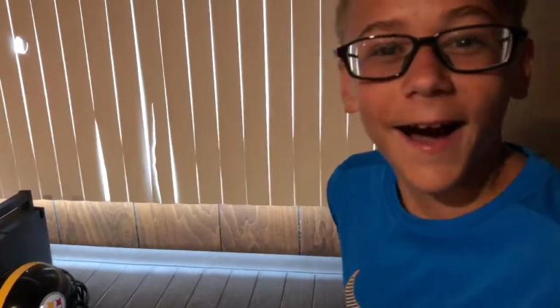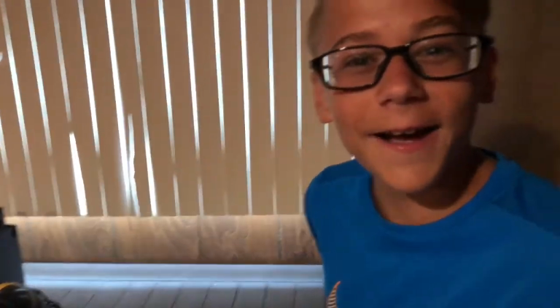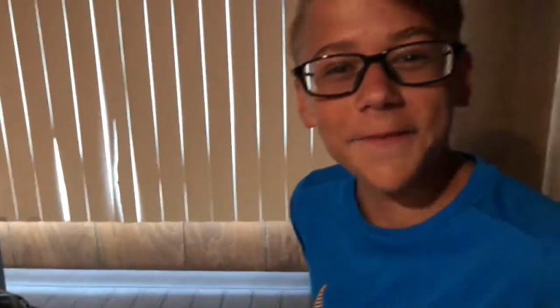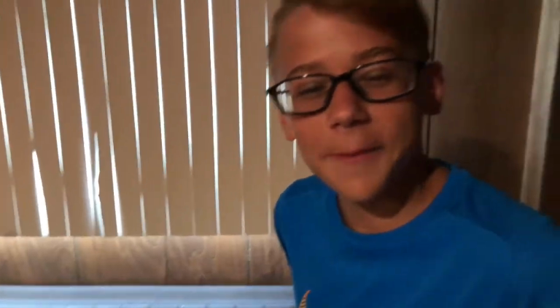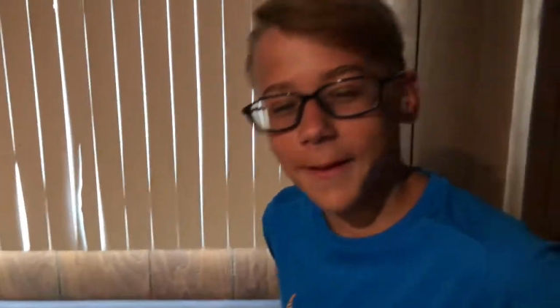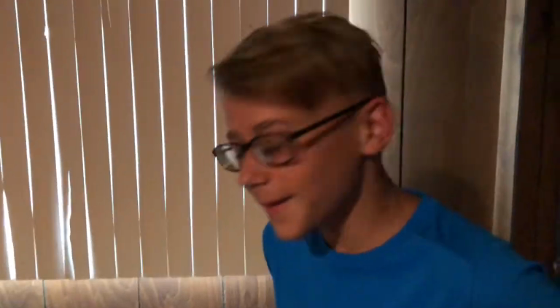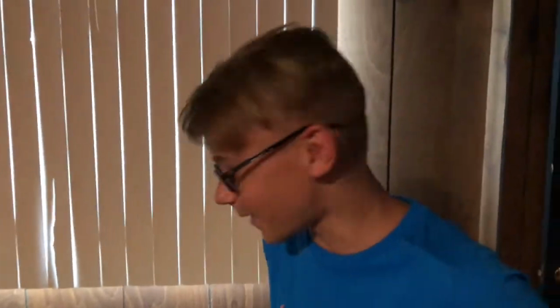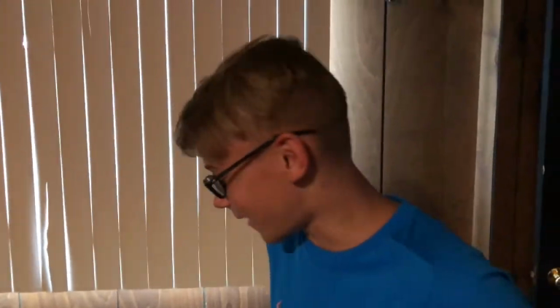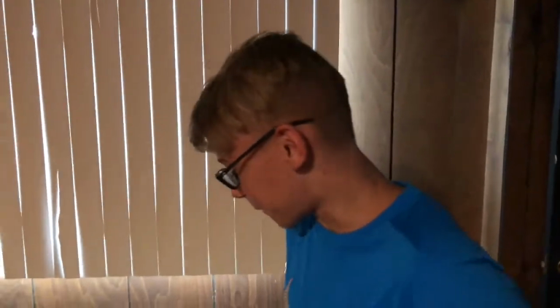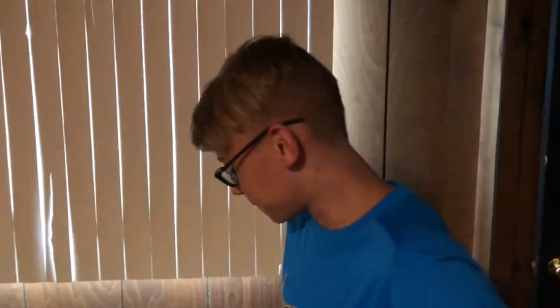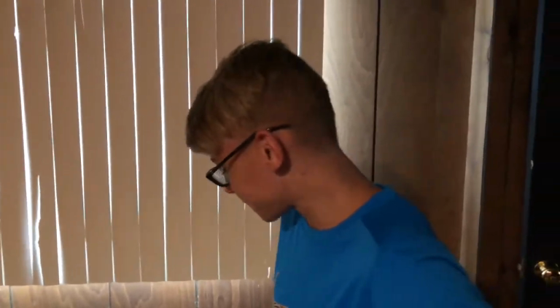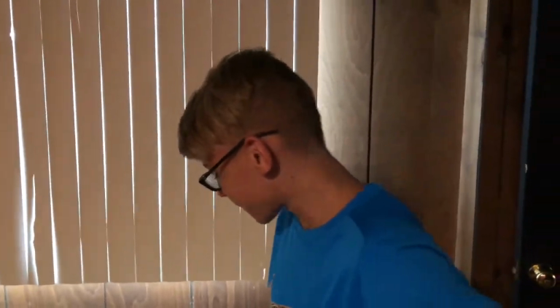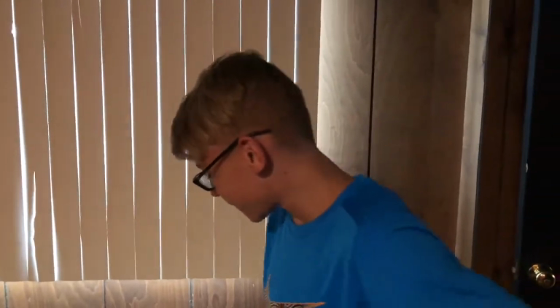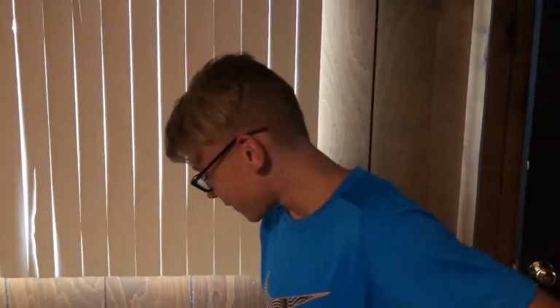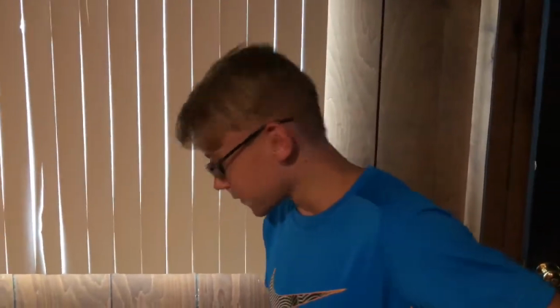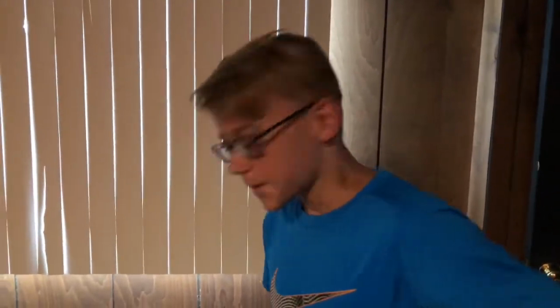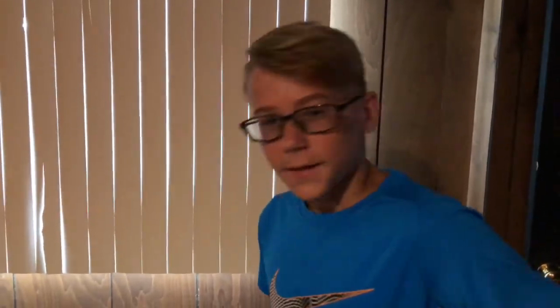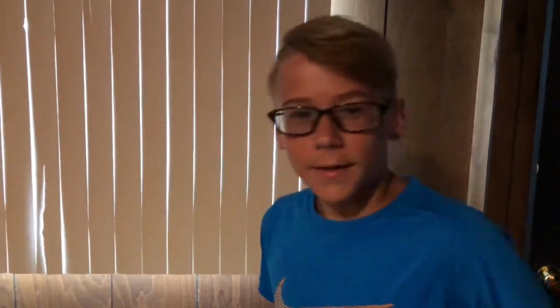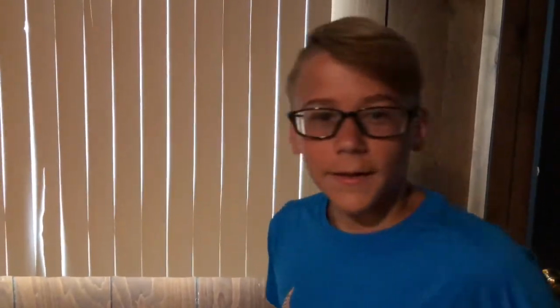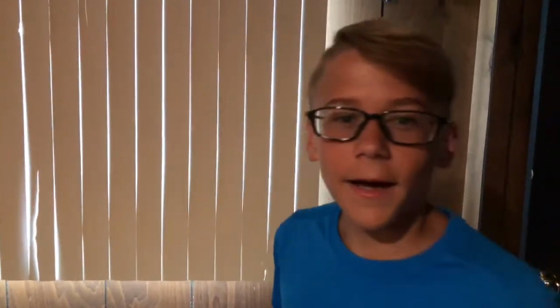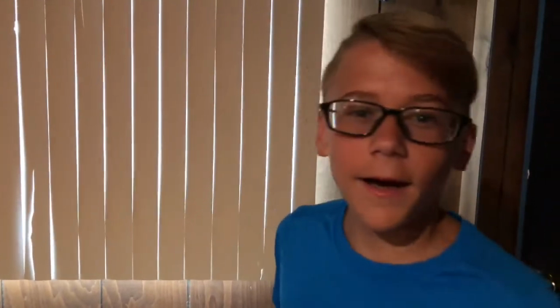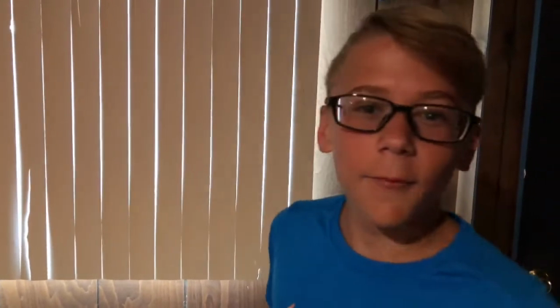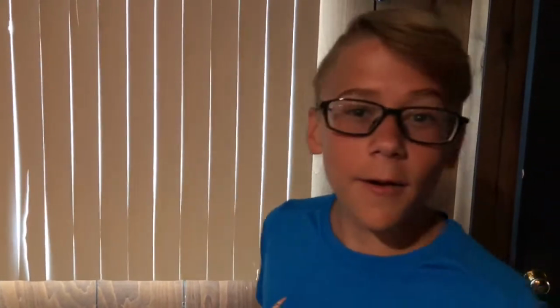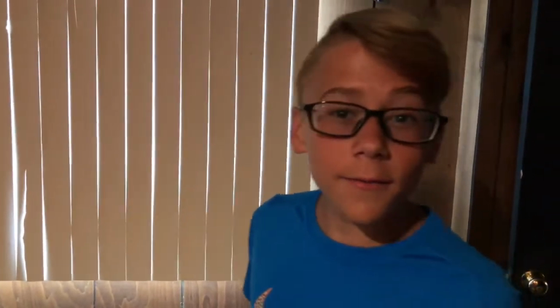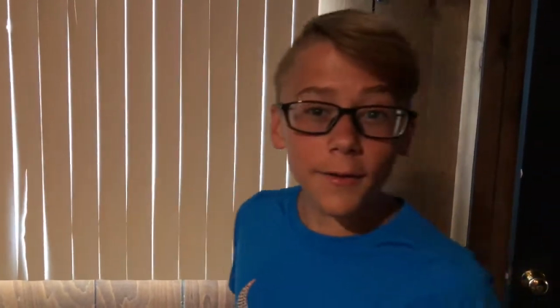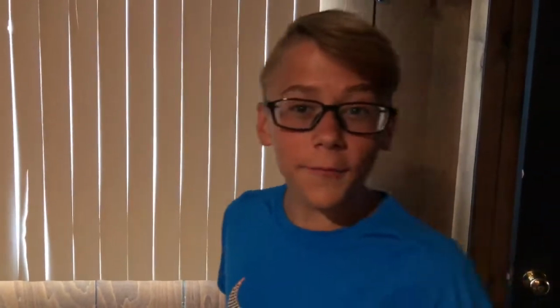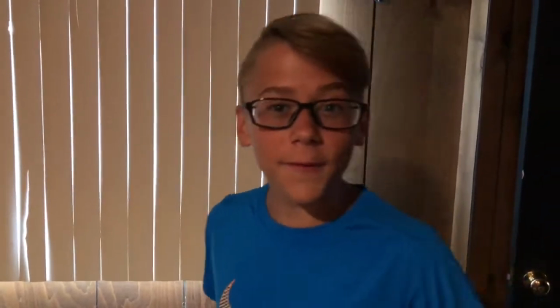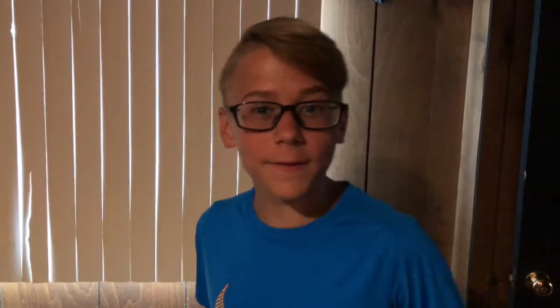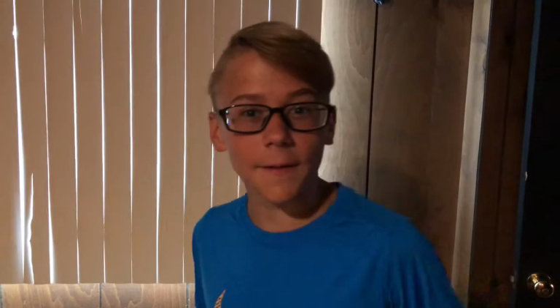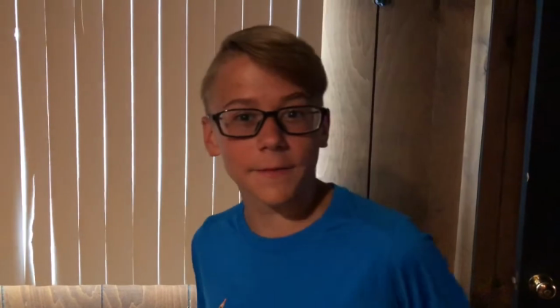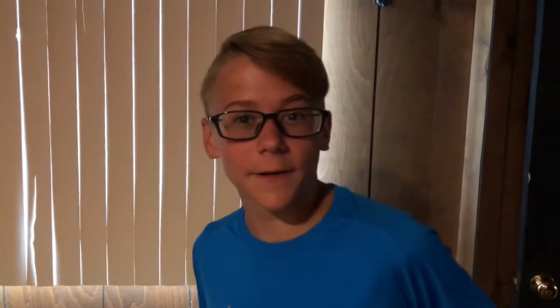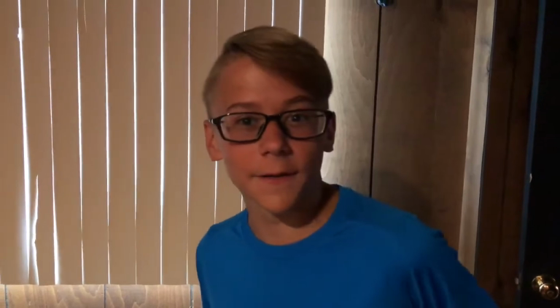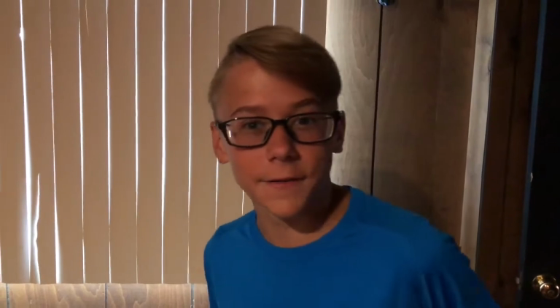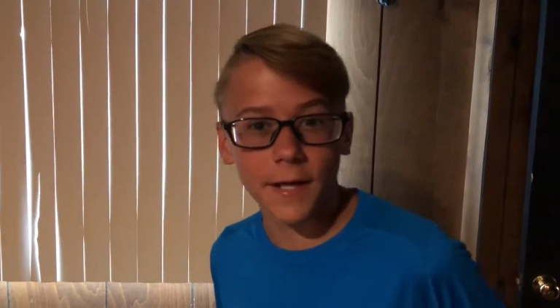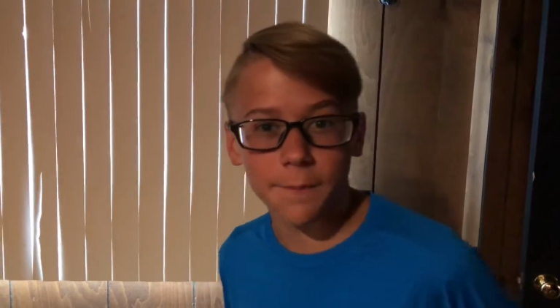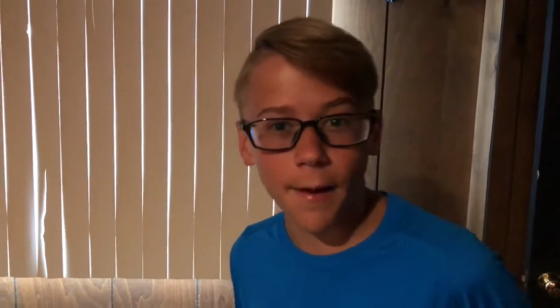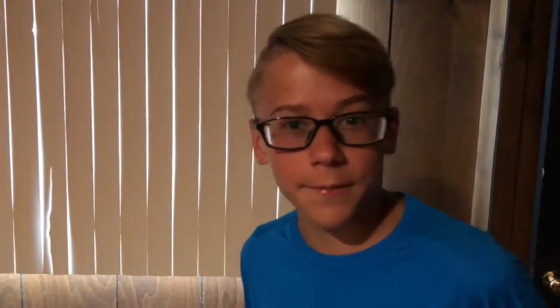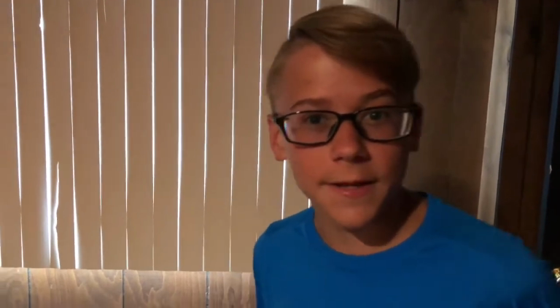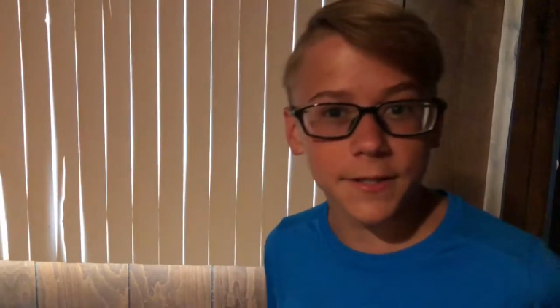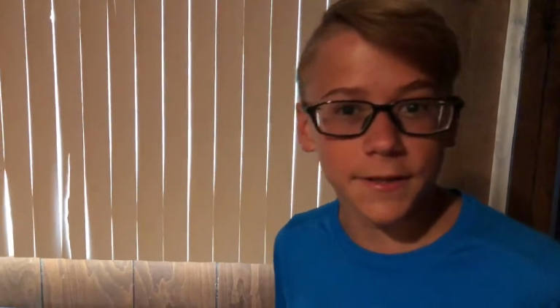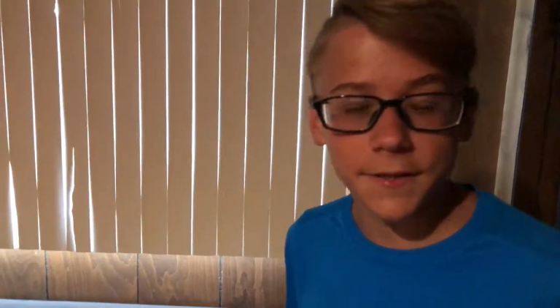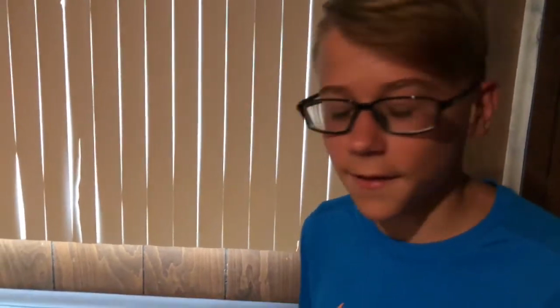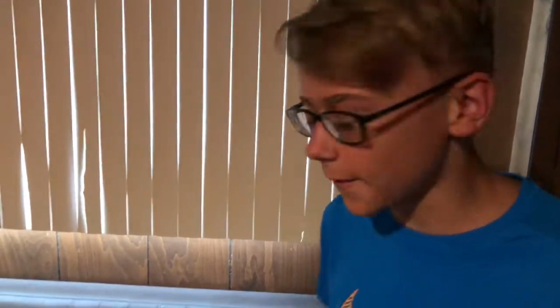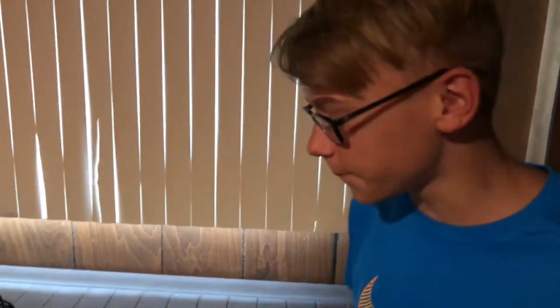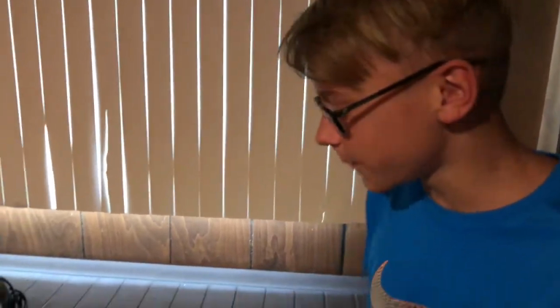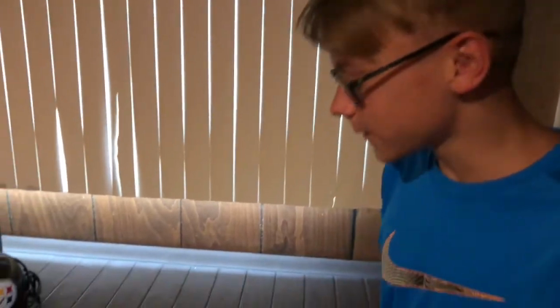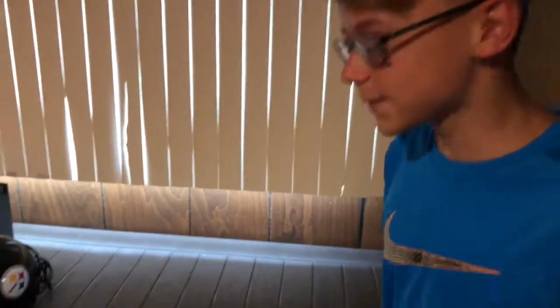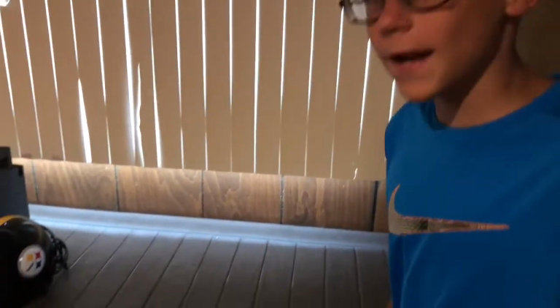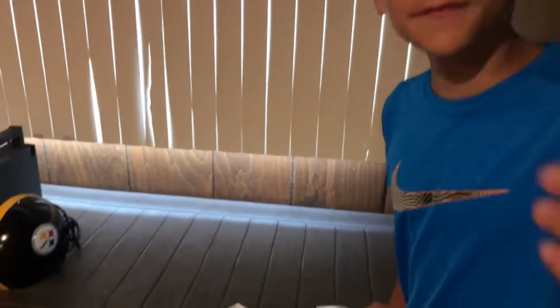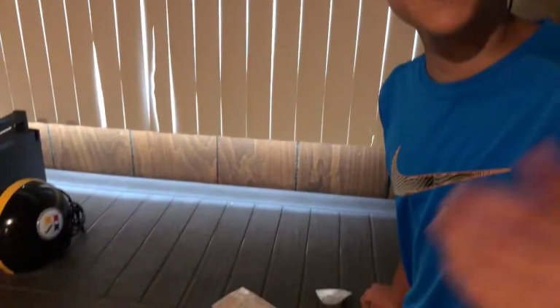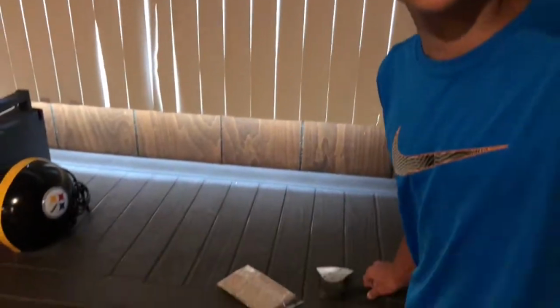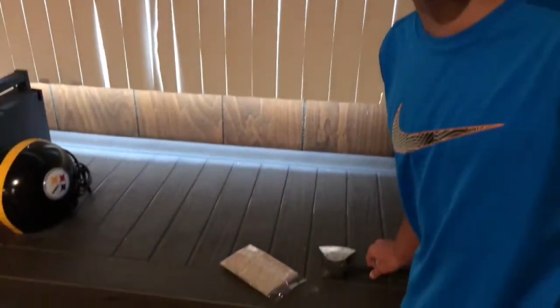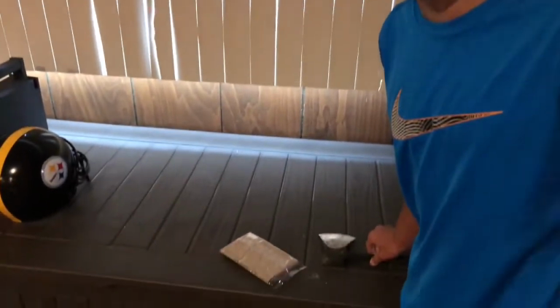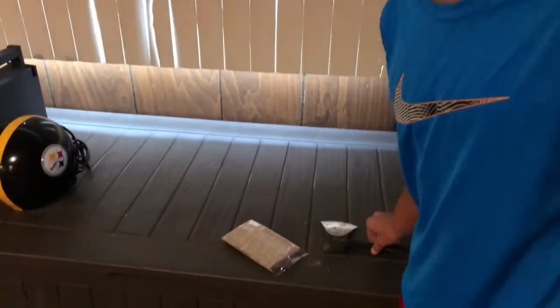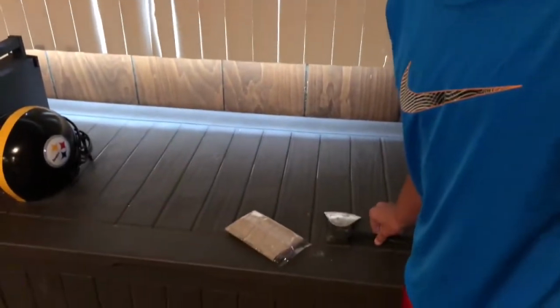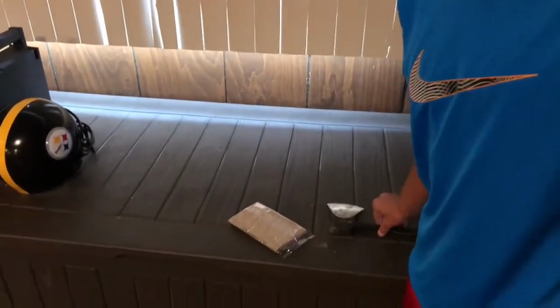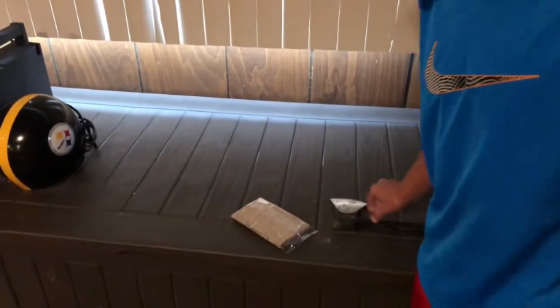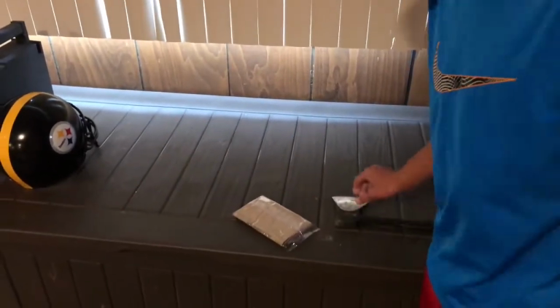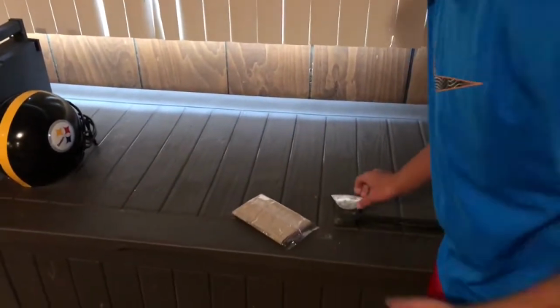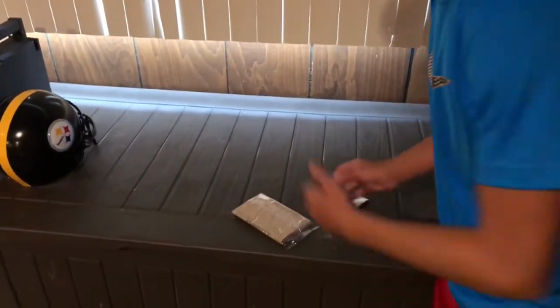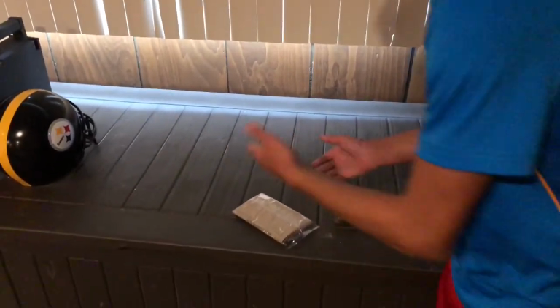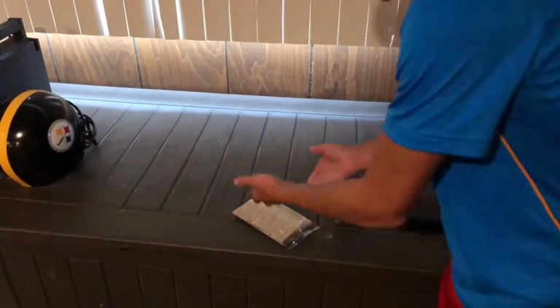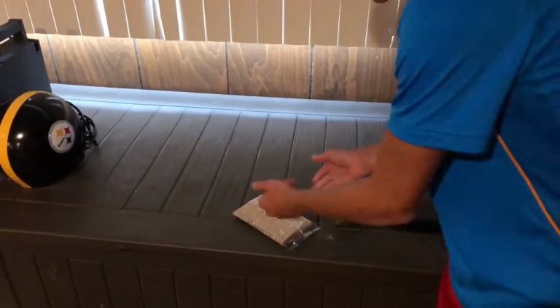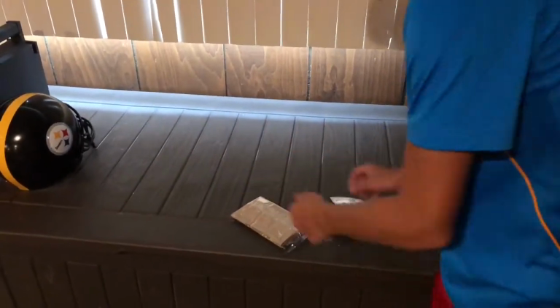Hi everybody, welcome to the first episode of Susbob's Kitchen. Today I'm going to show you how to make some popcorn.